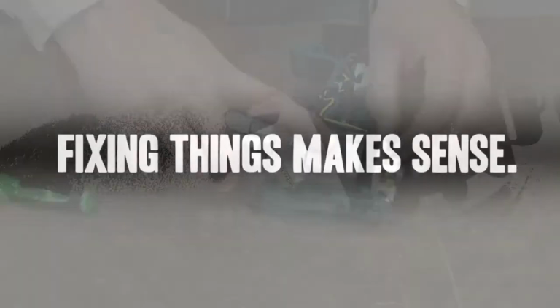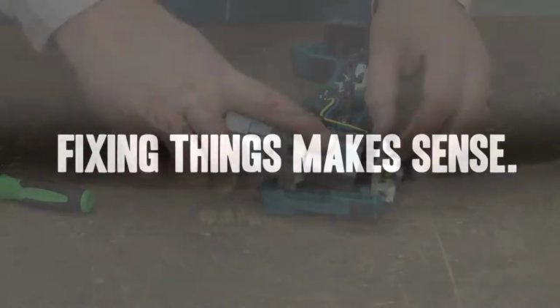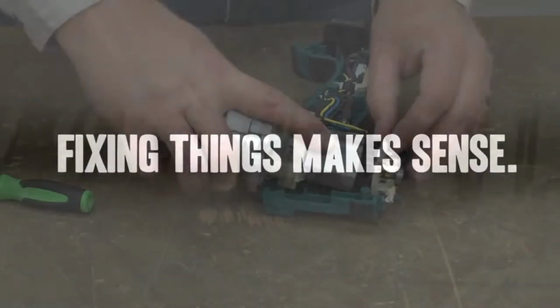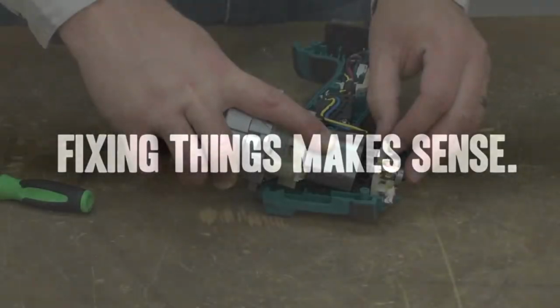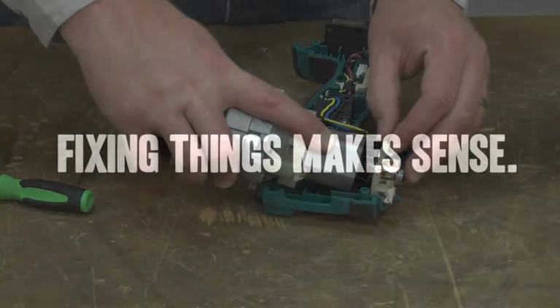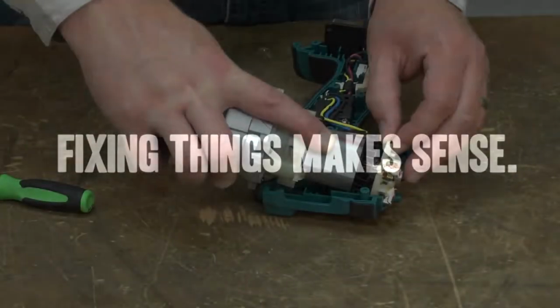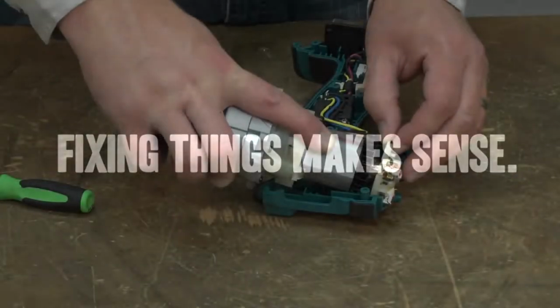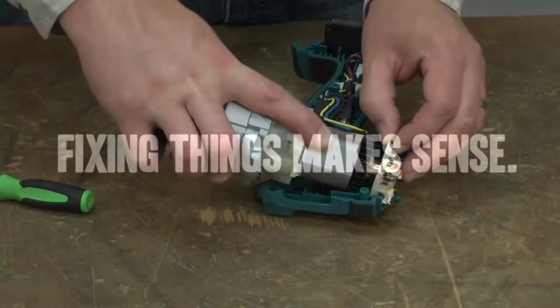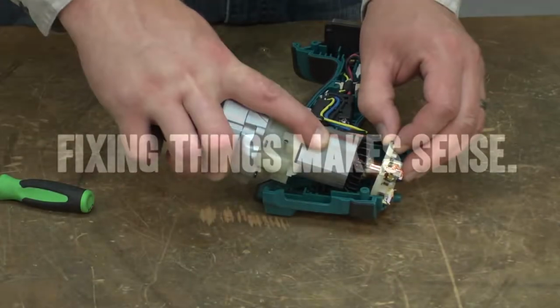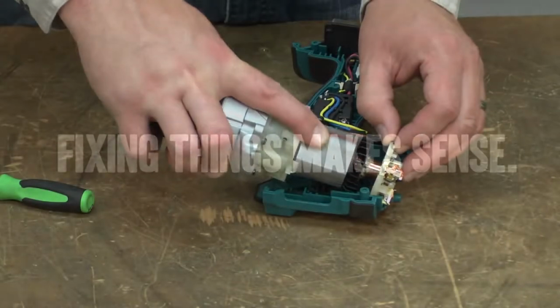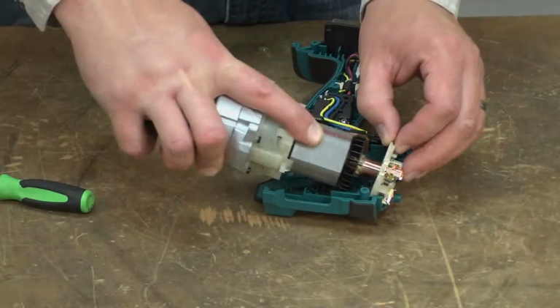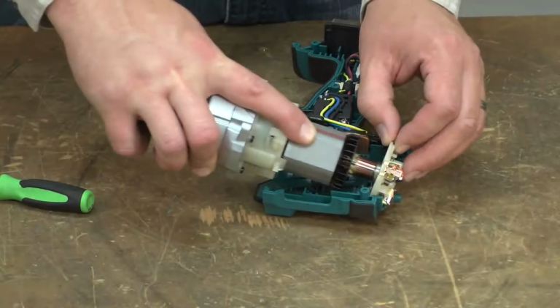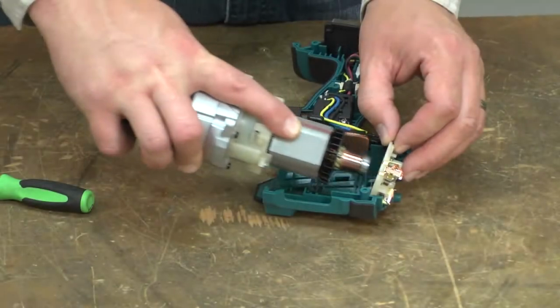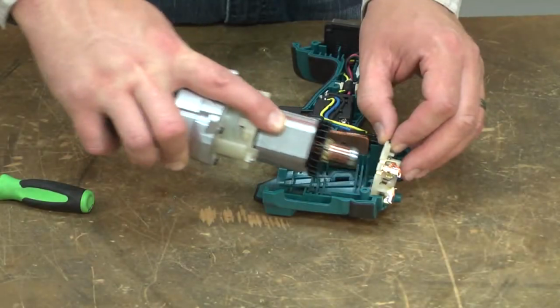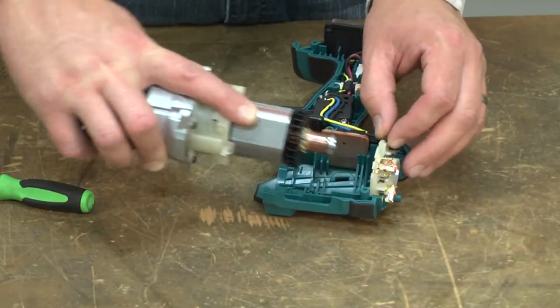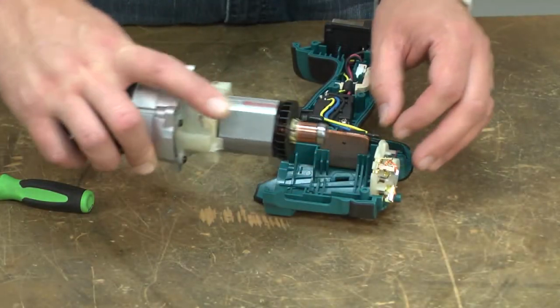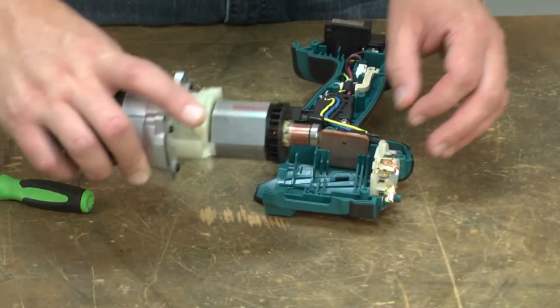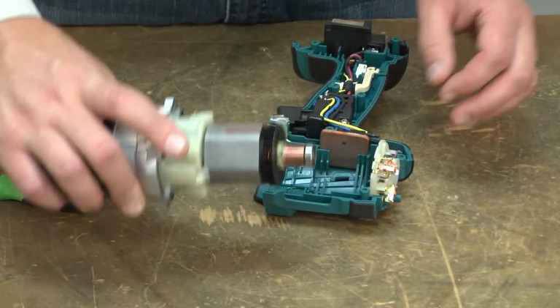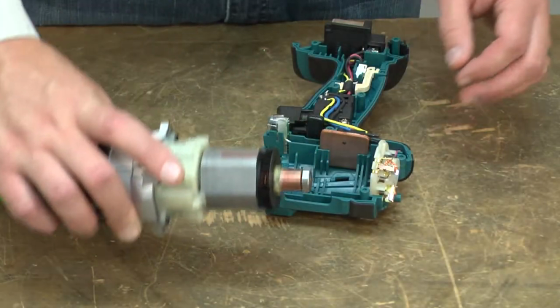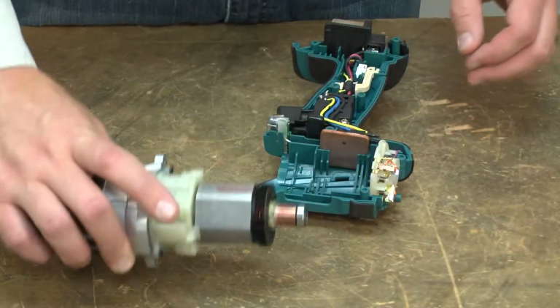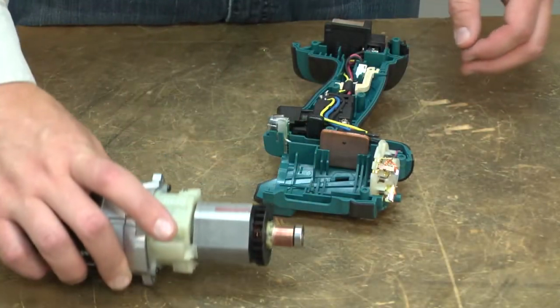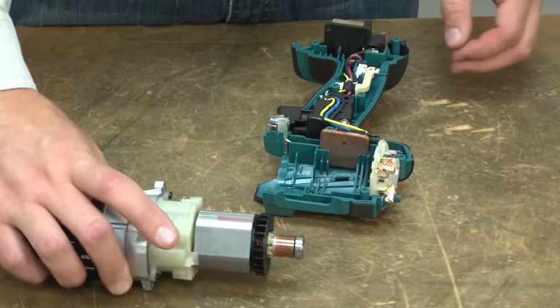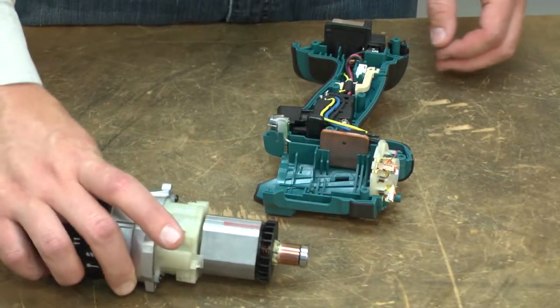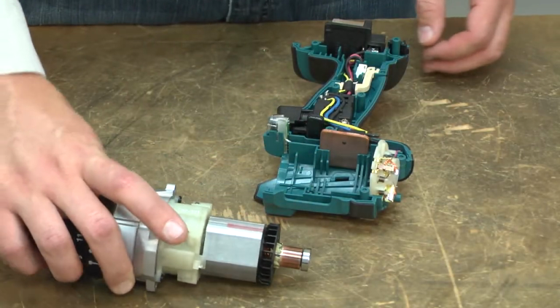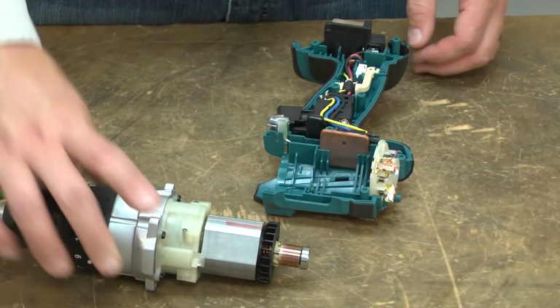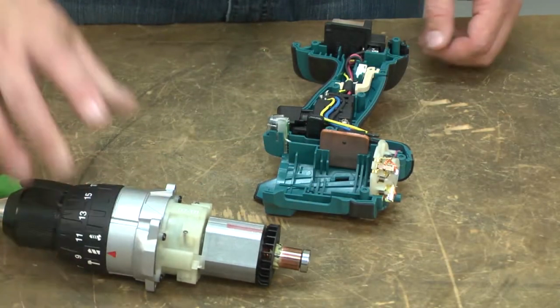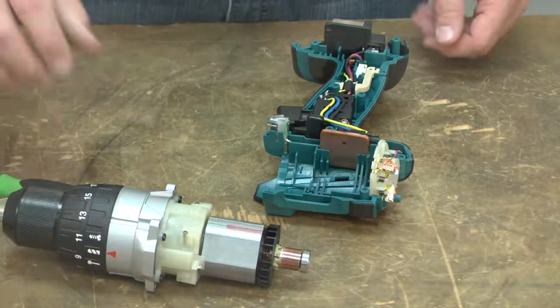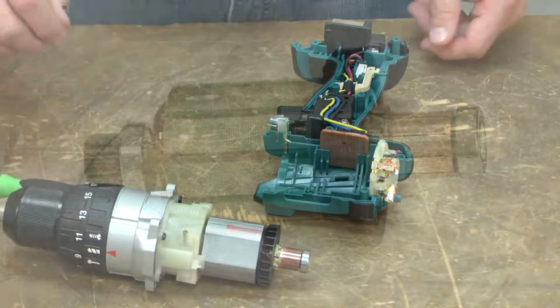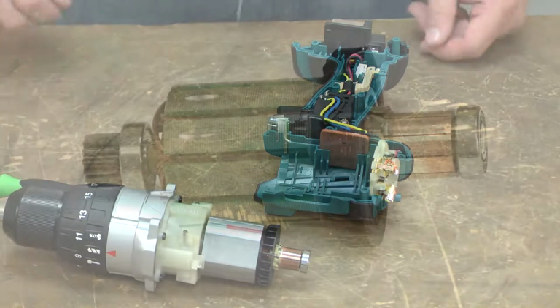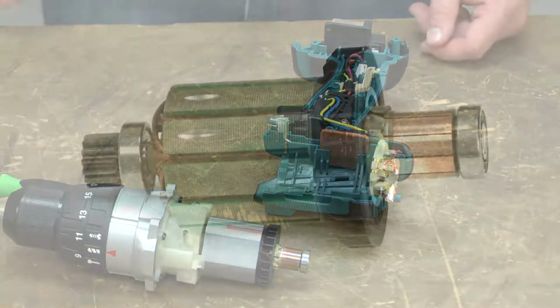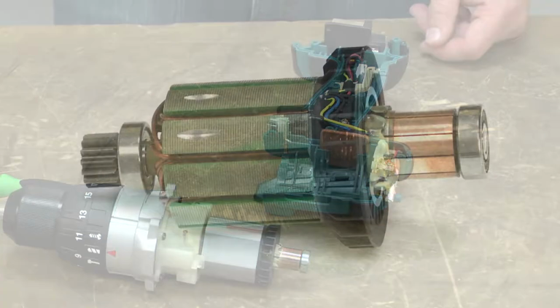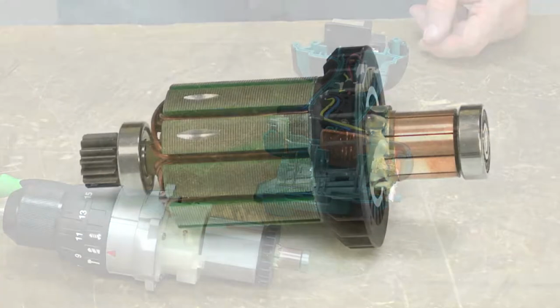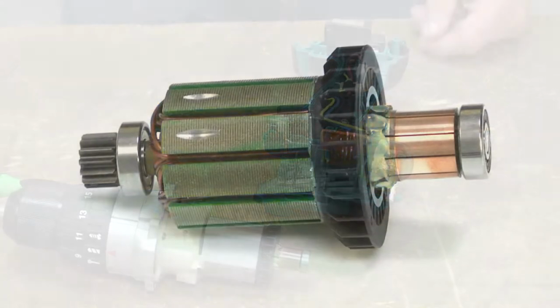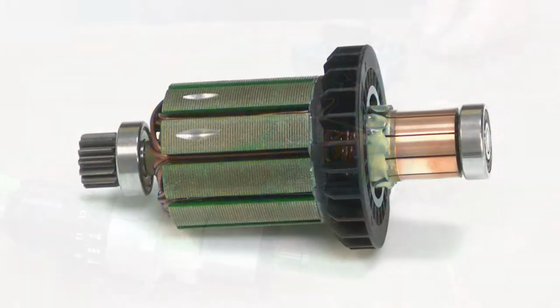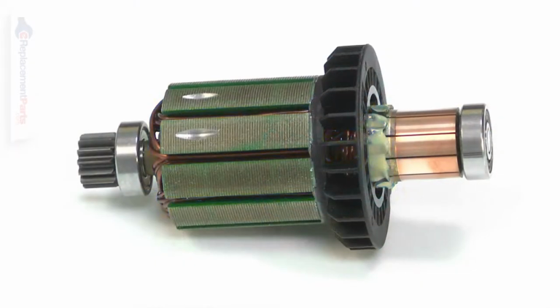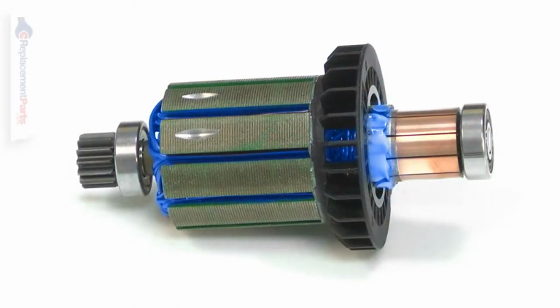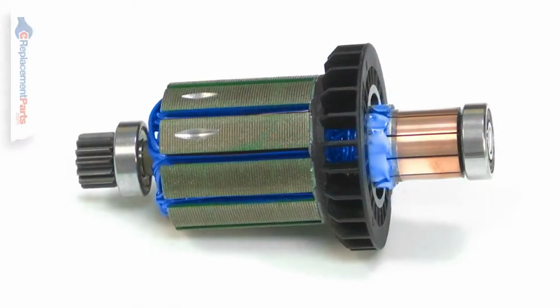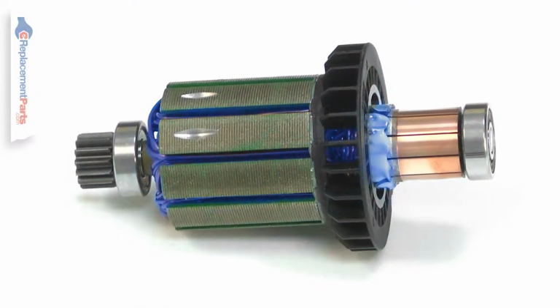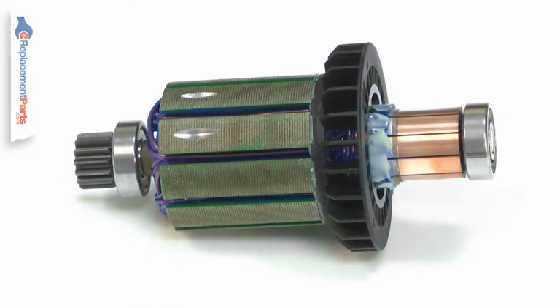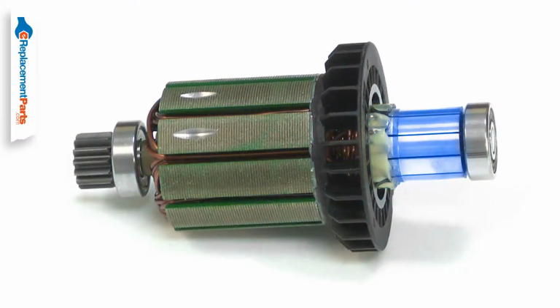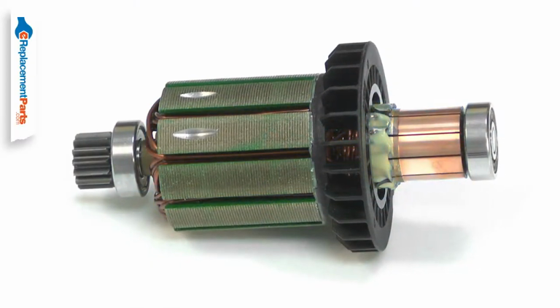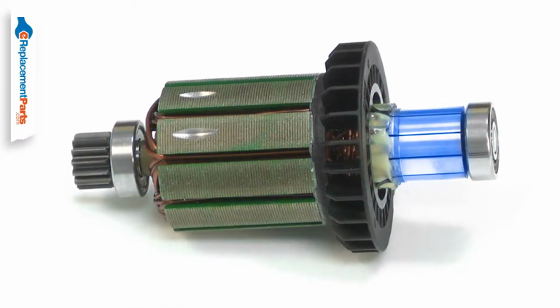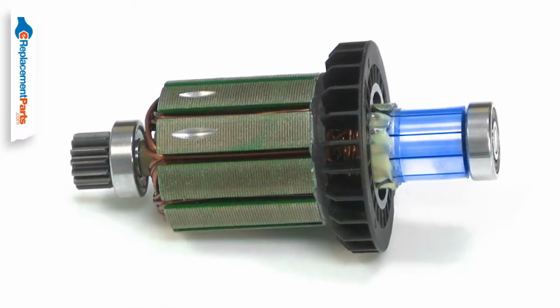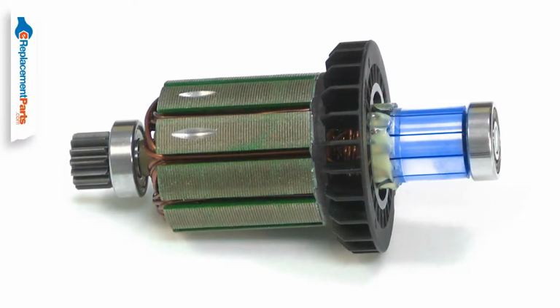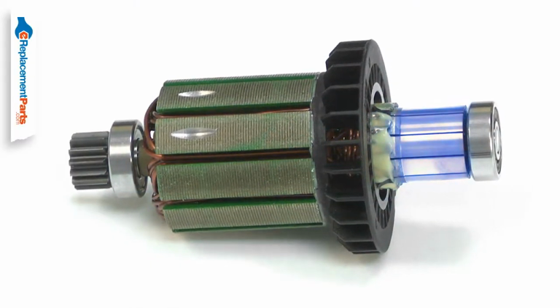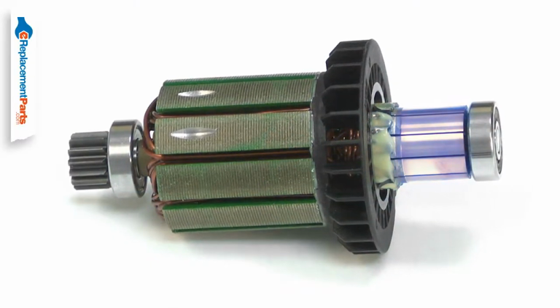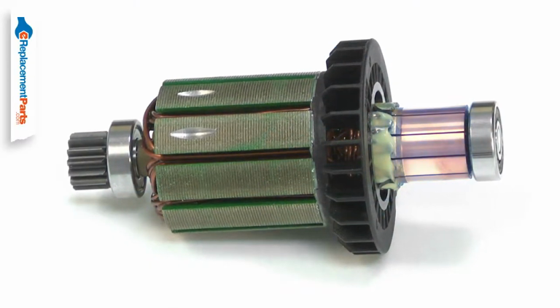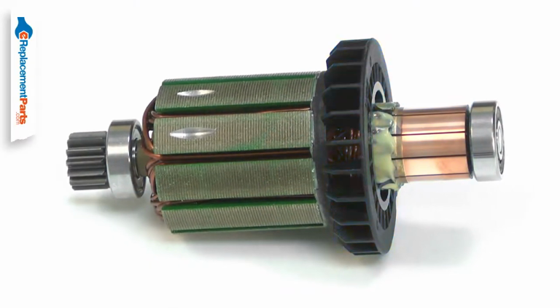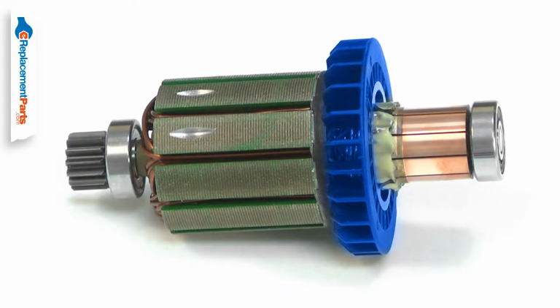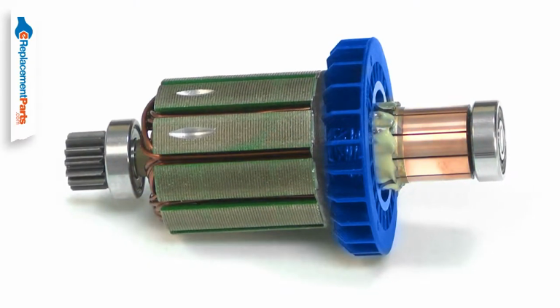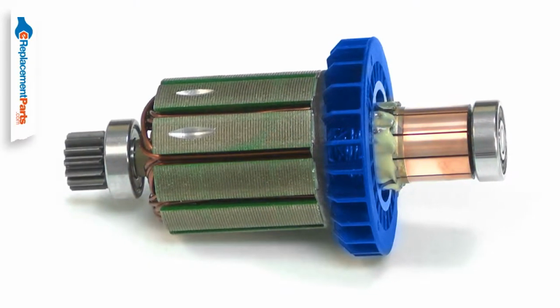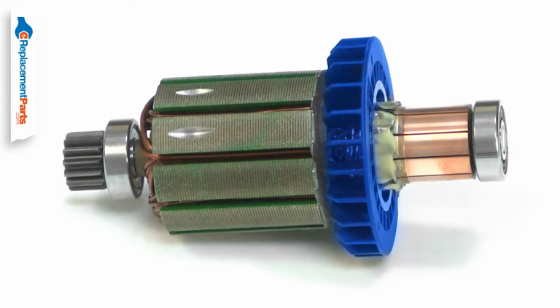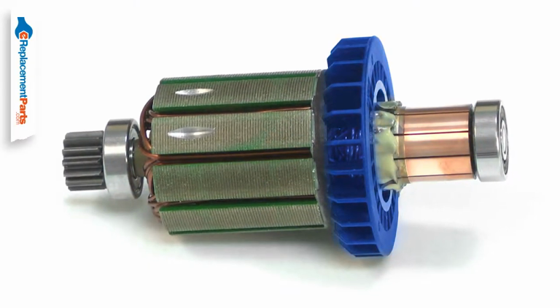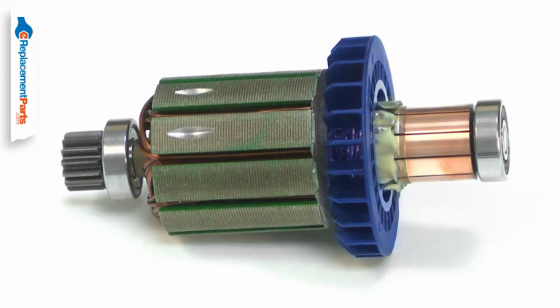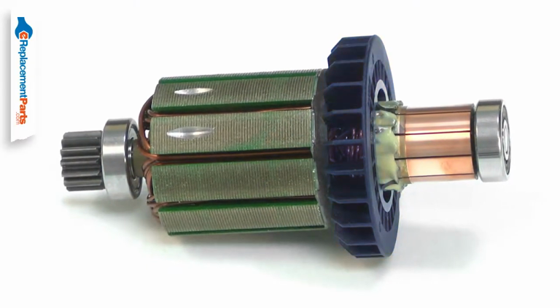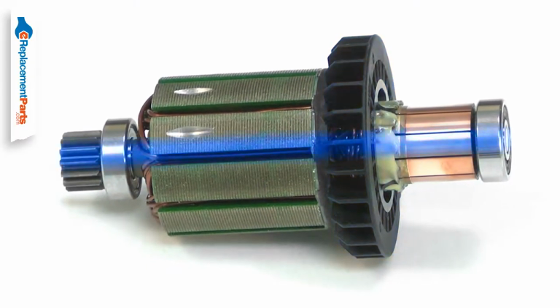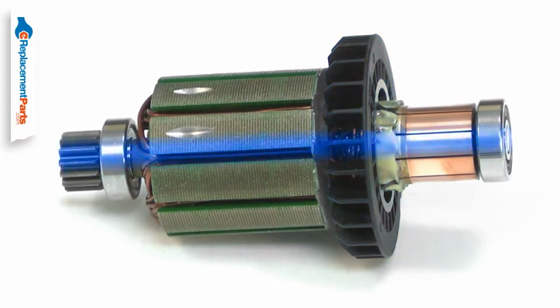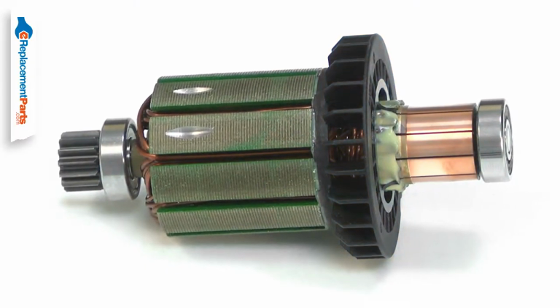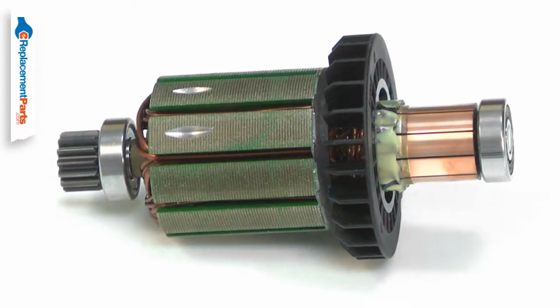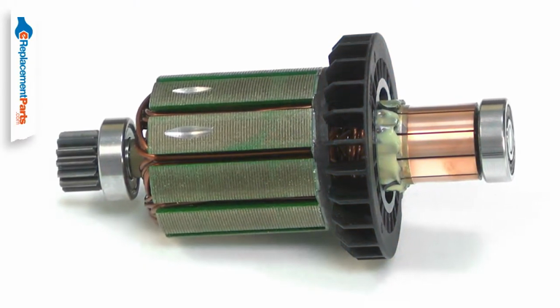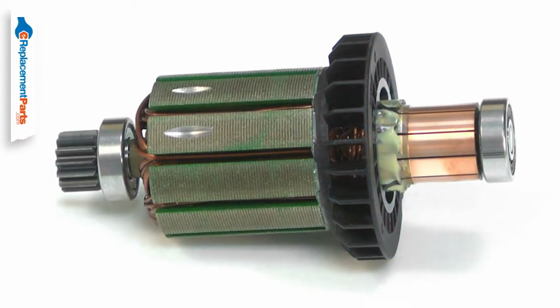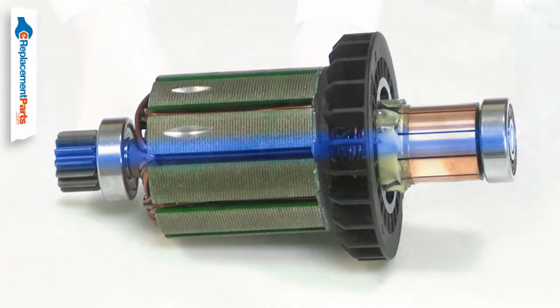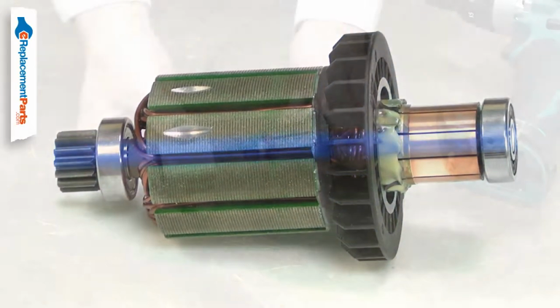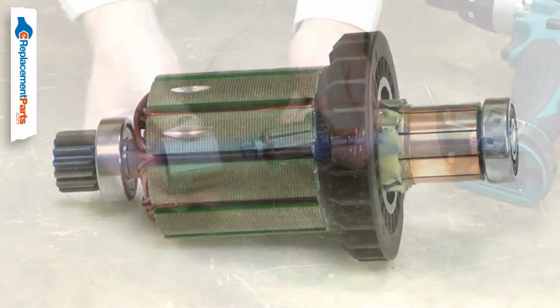The armature is the central part of your power tool's motor. It consists of windings, the commutator, a cooling fan, and the driveshaft.